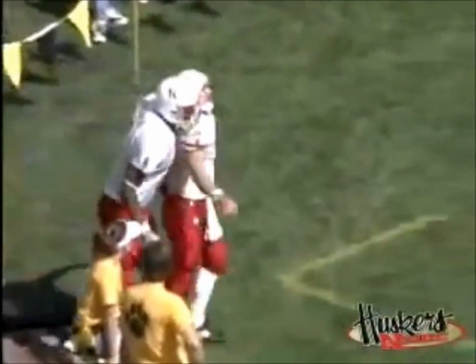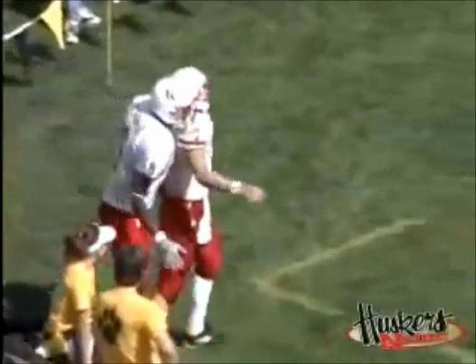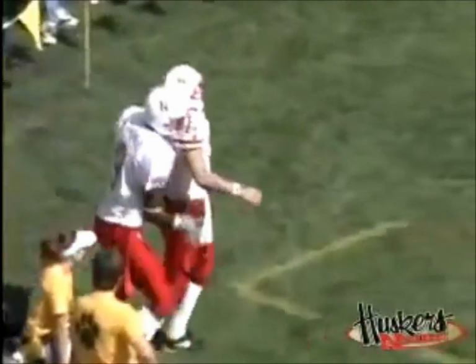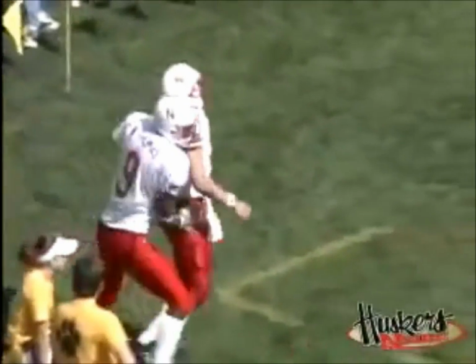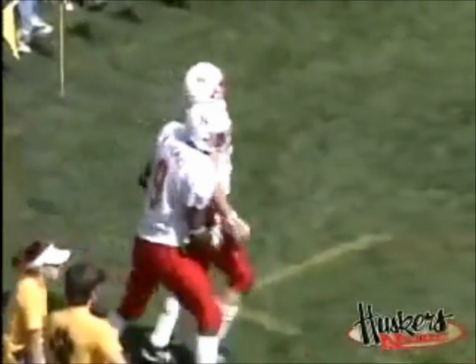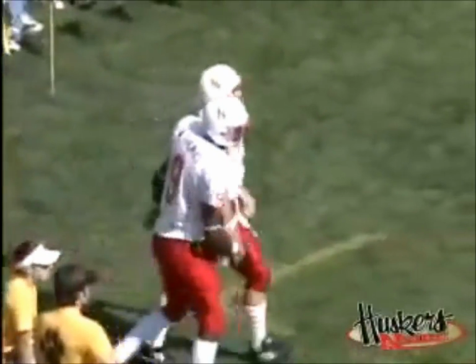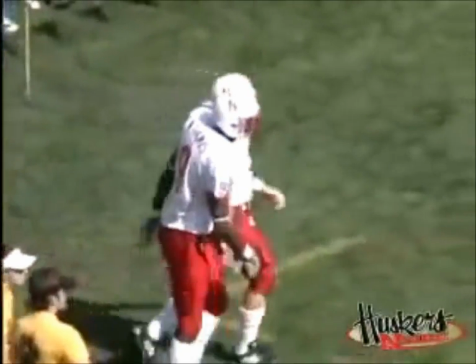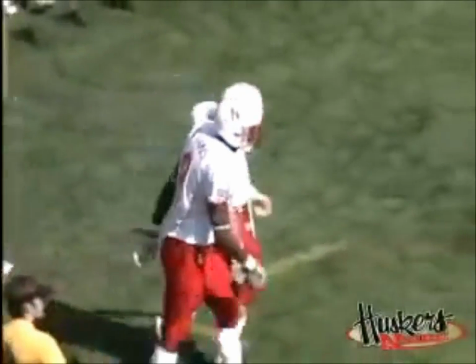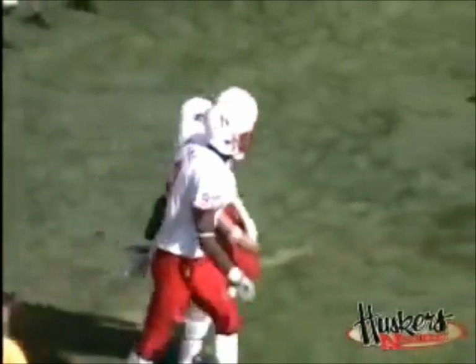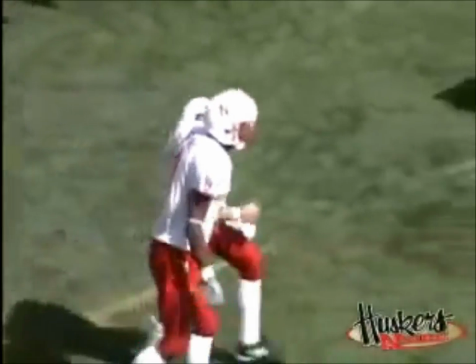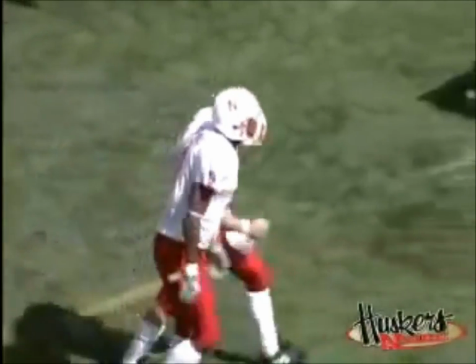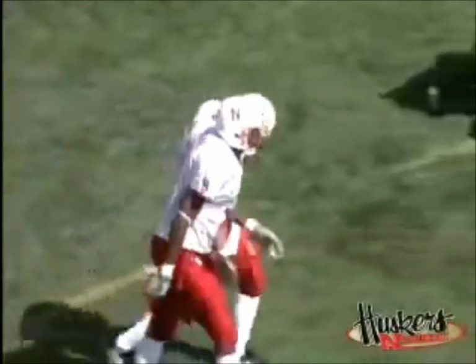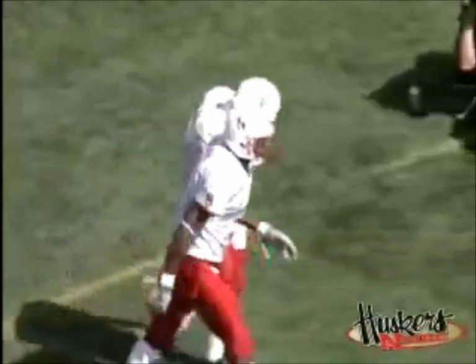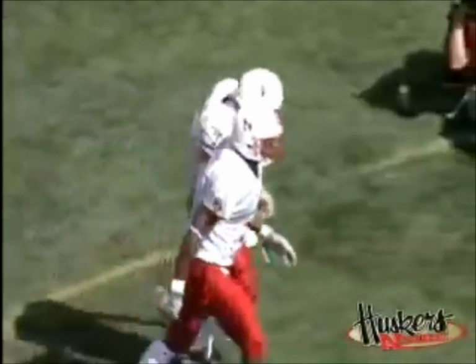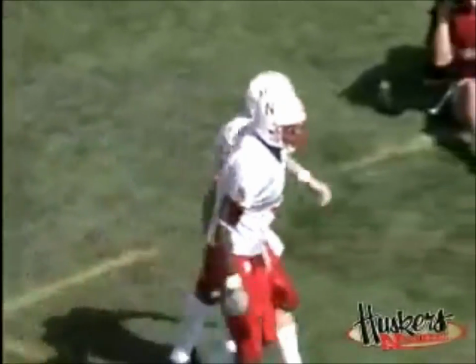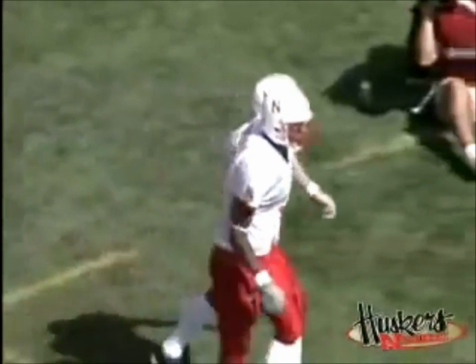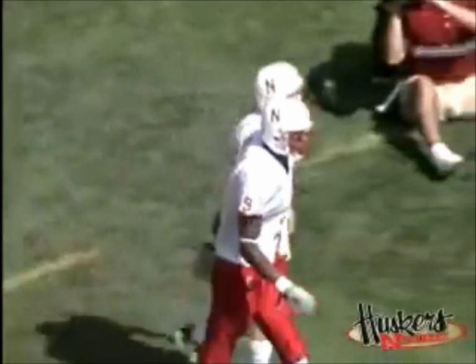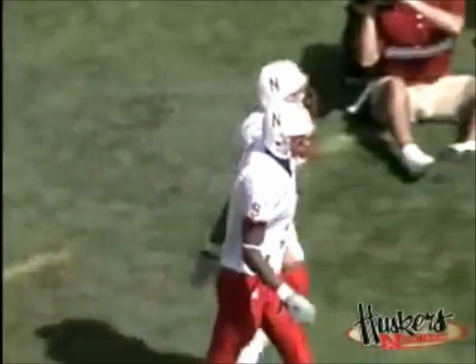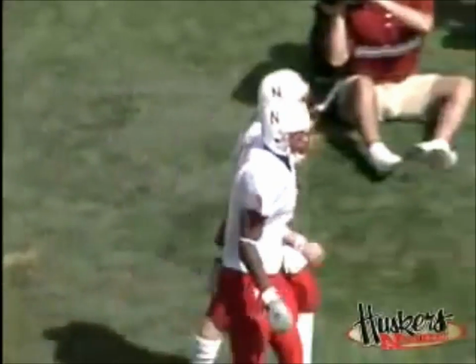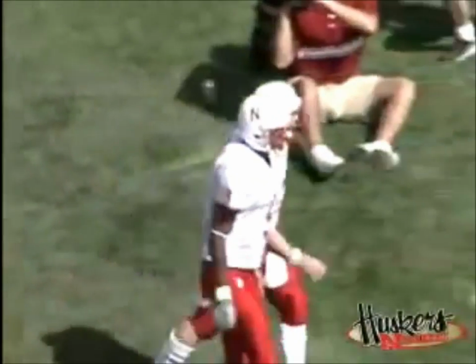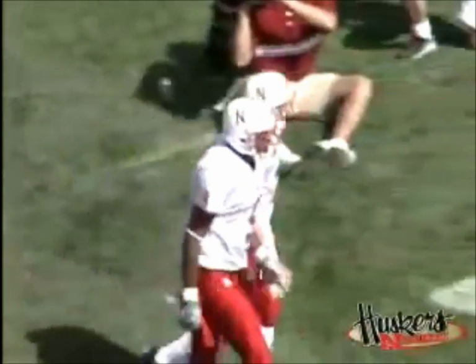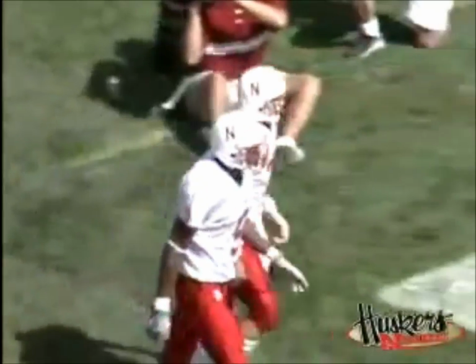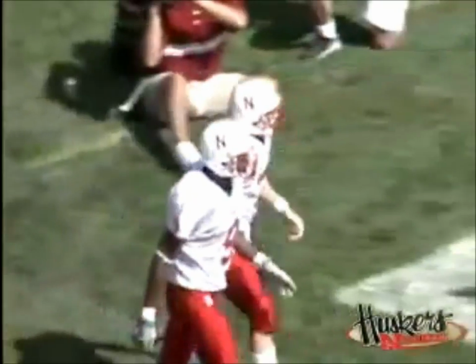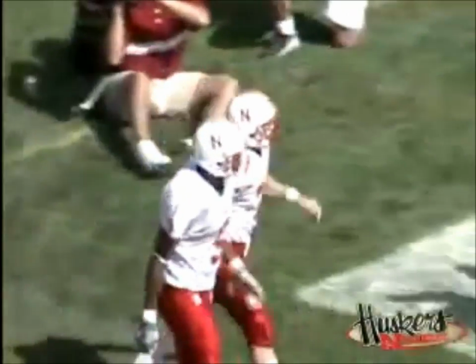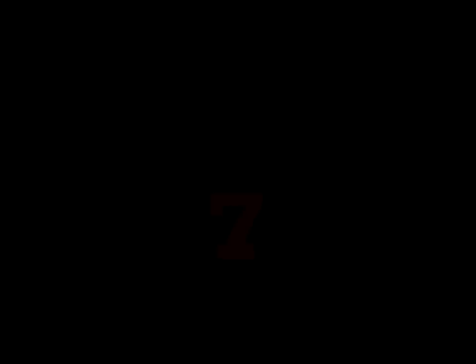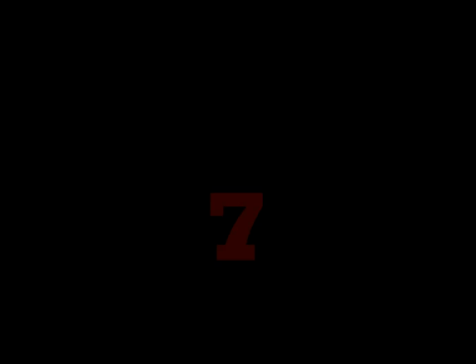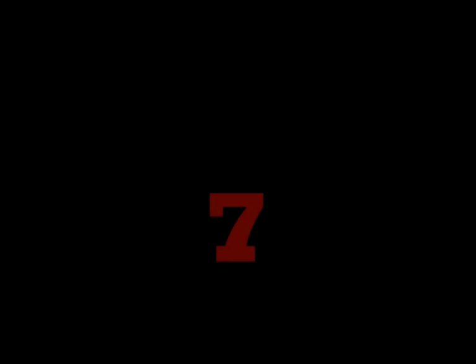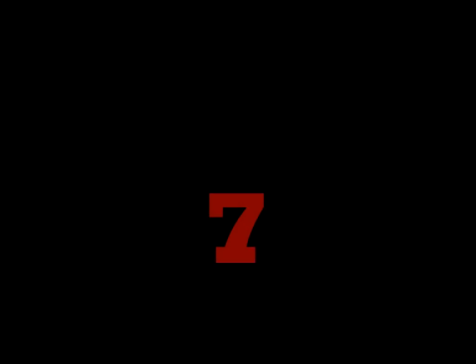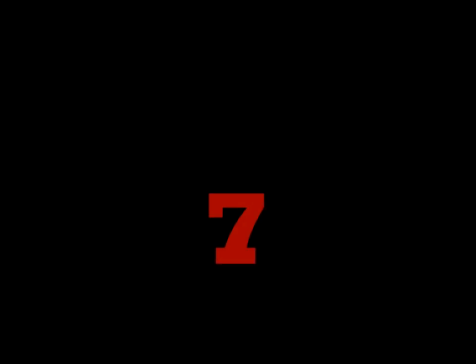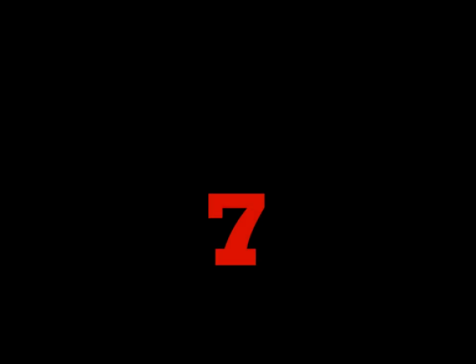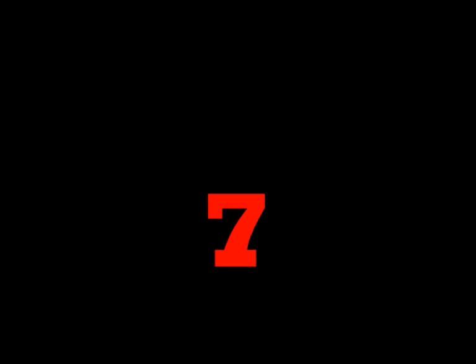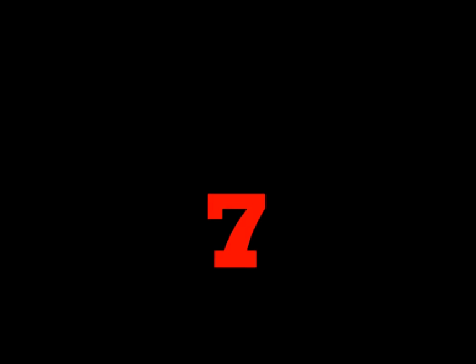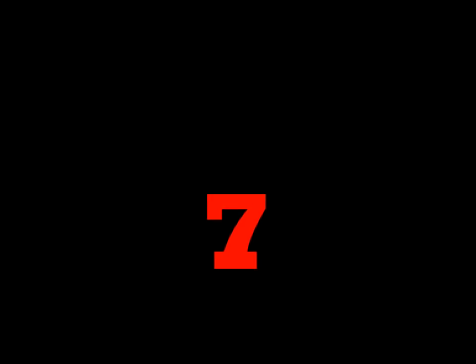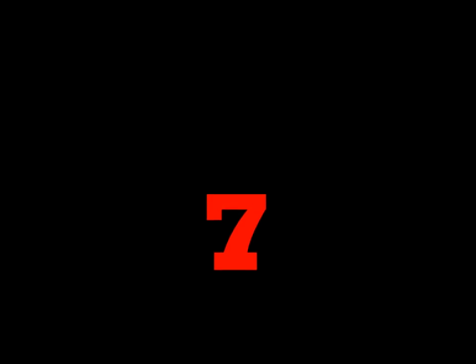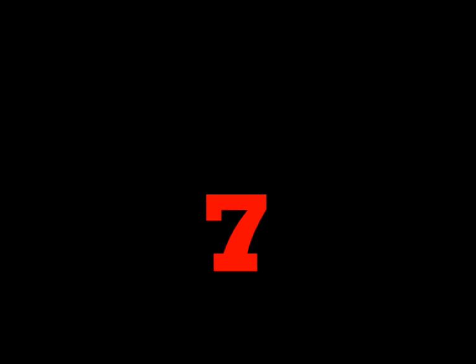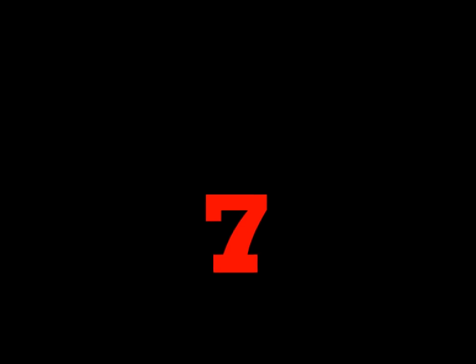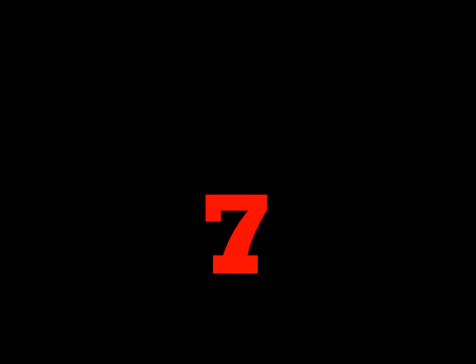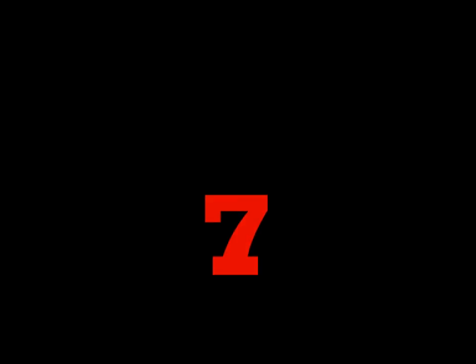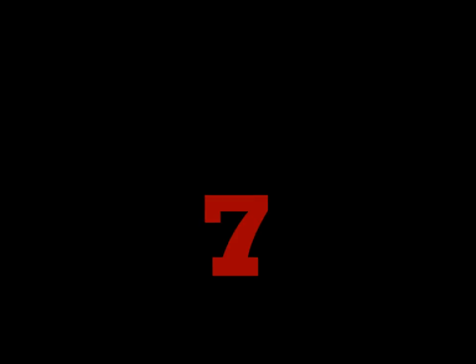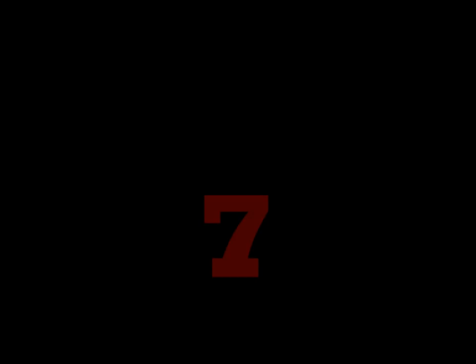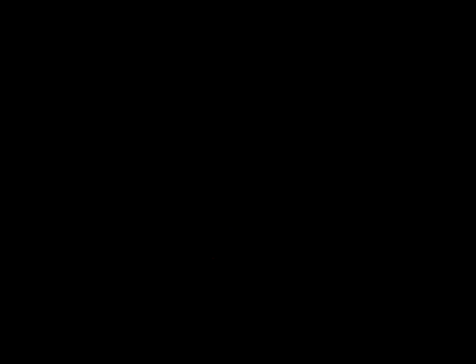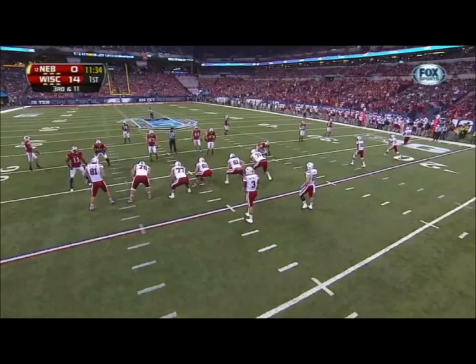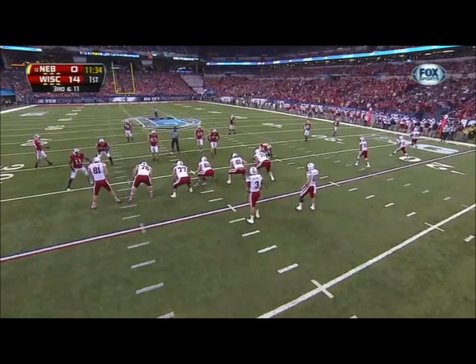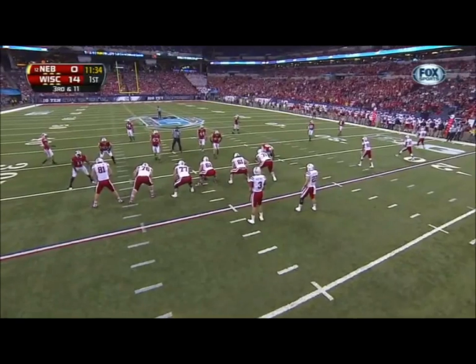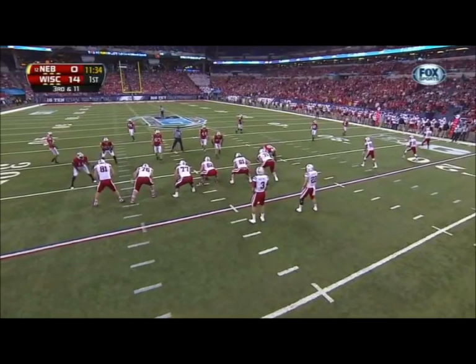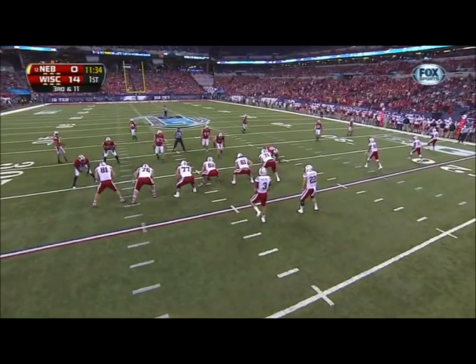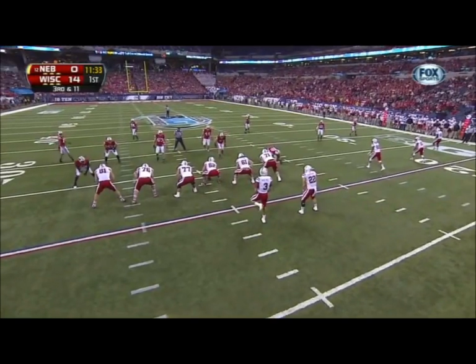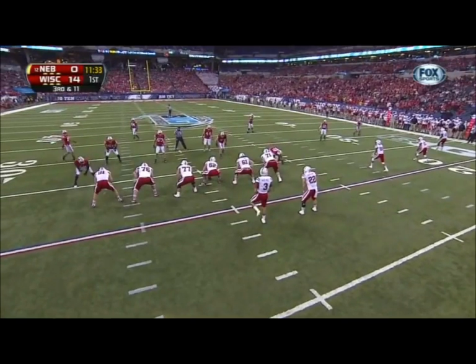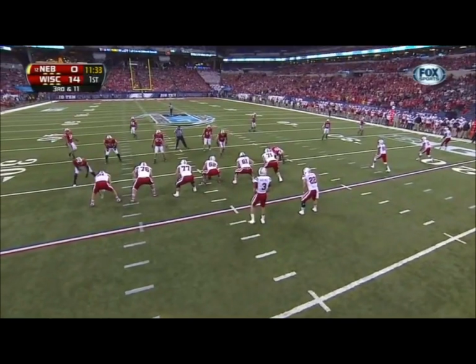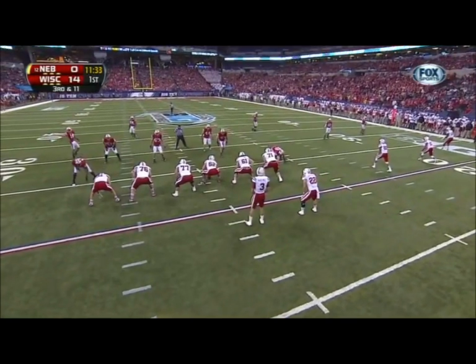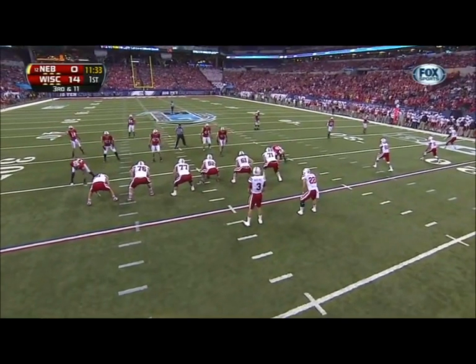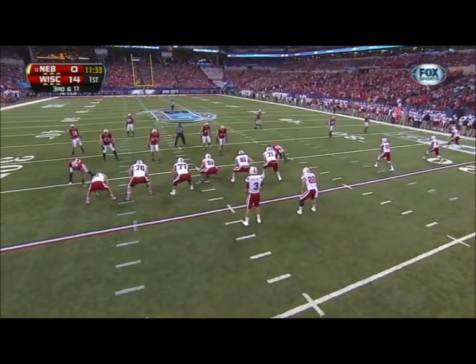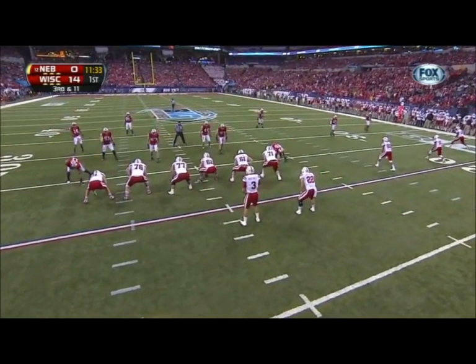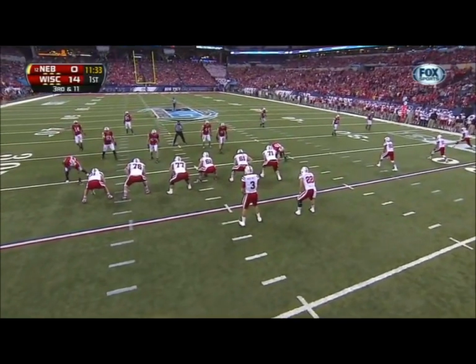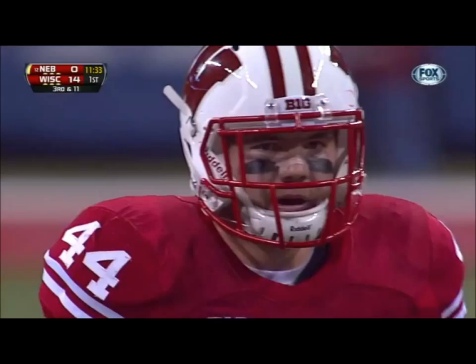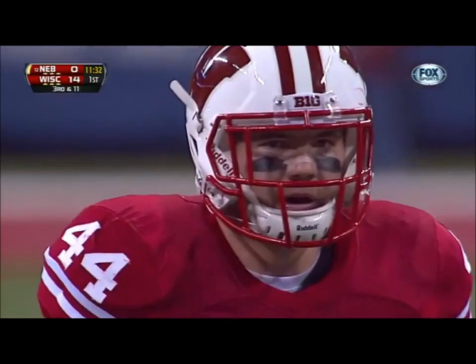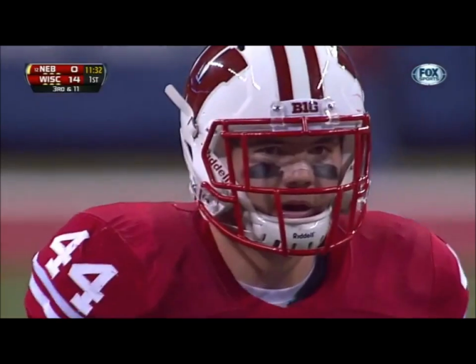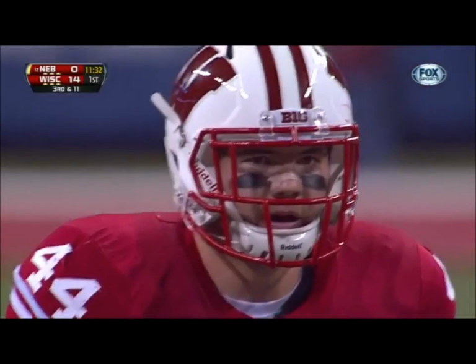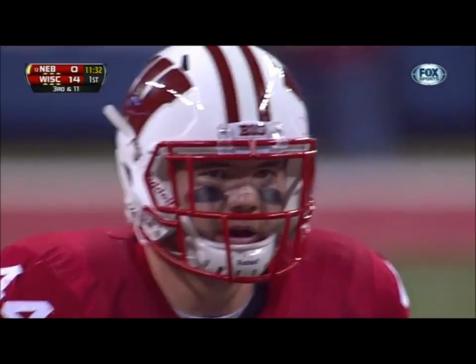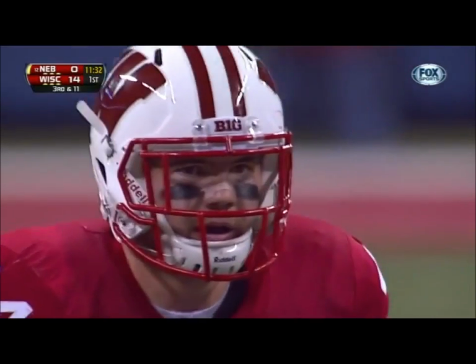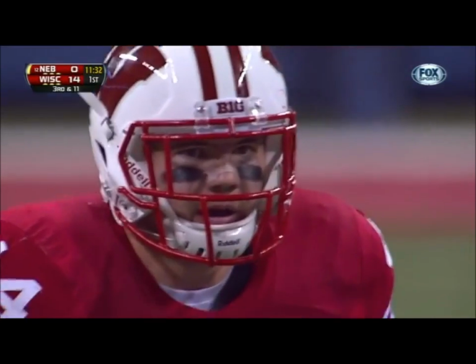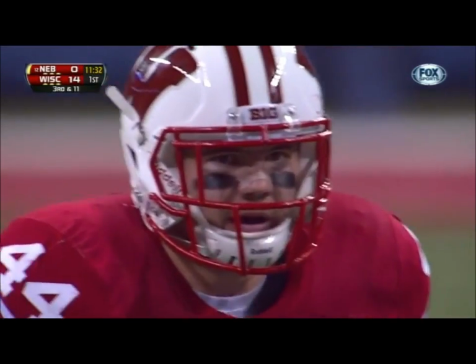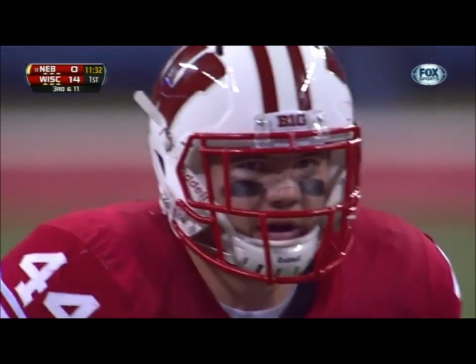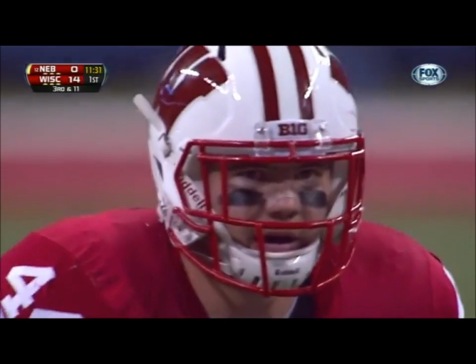Totally unbelievable. Third down and 11 at the 24.